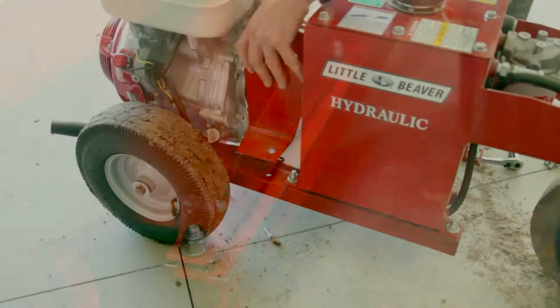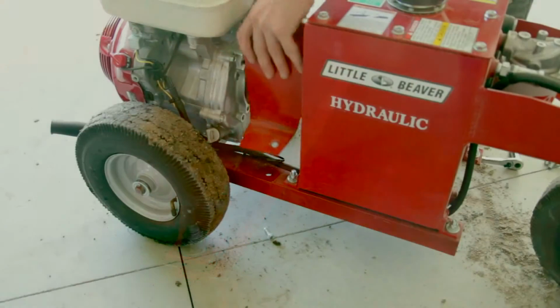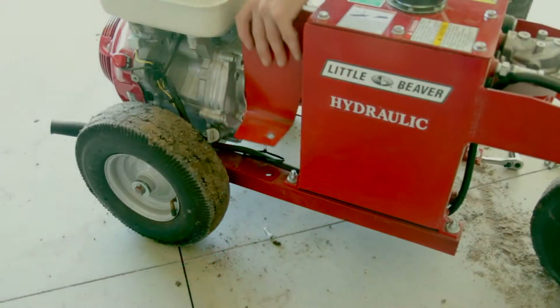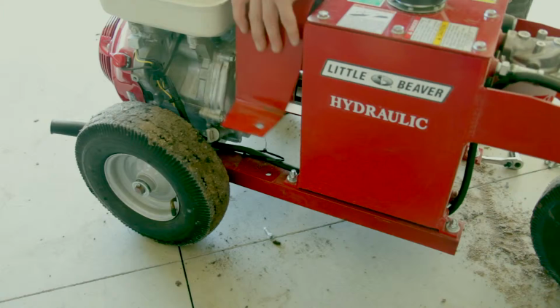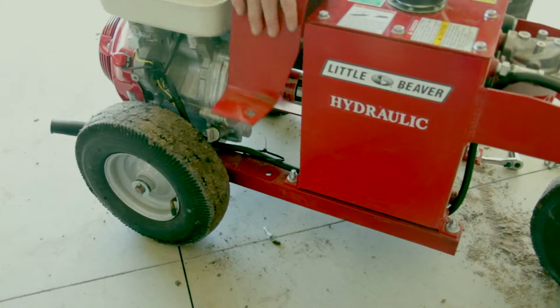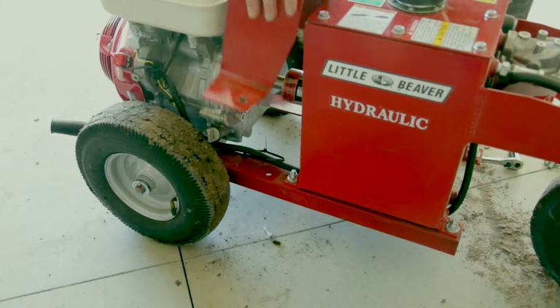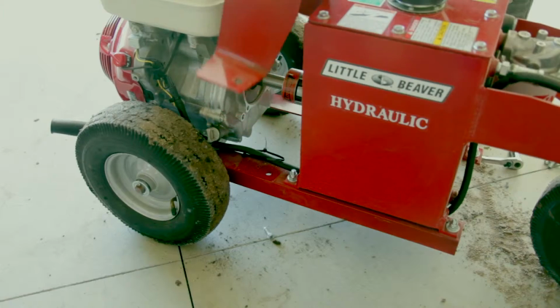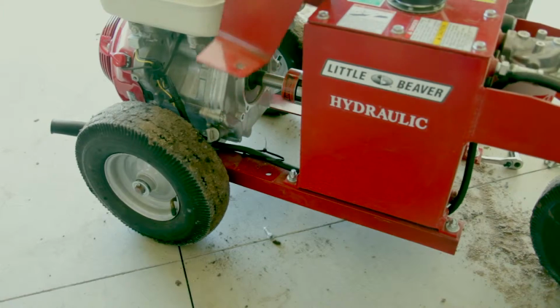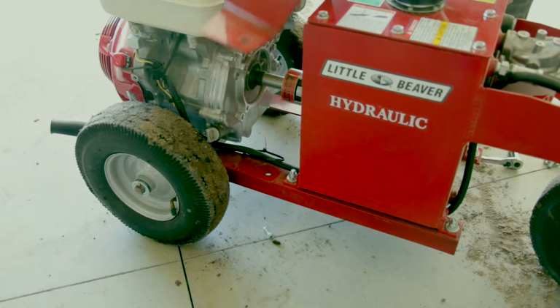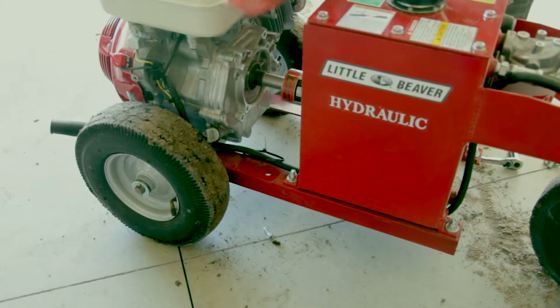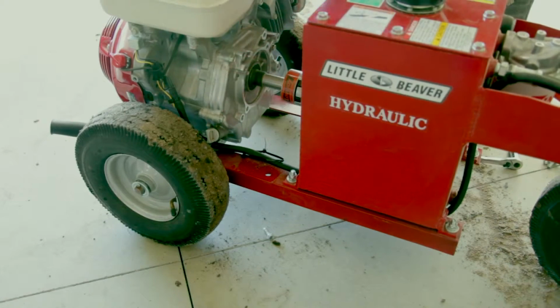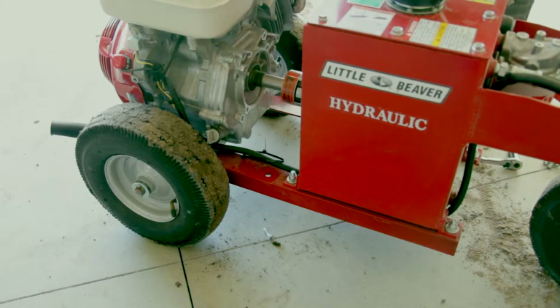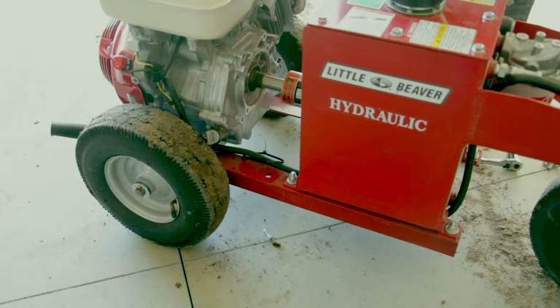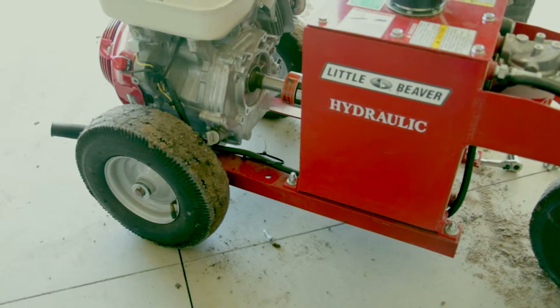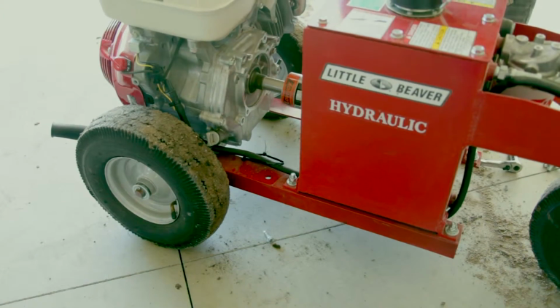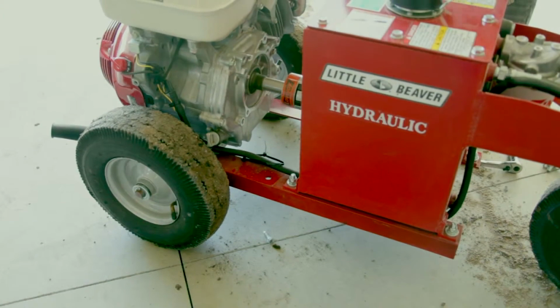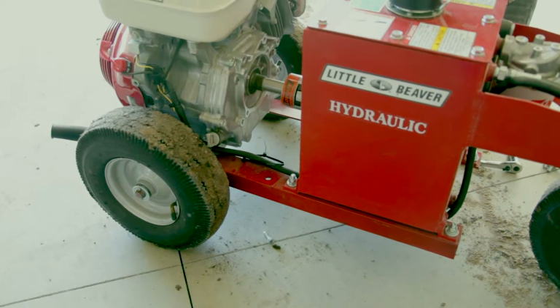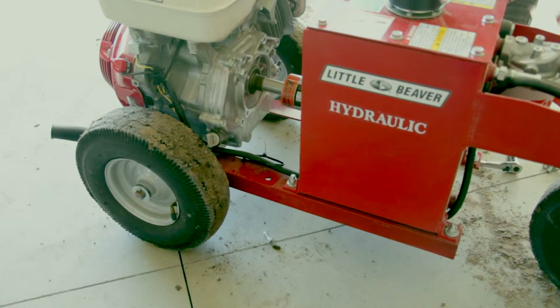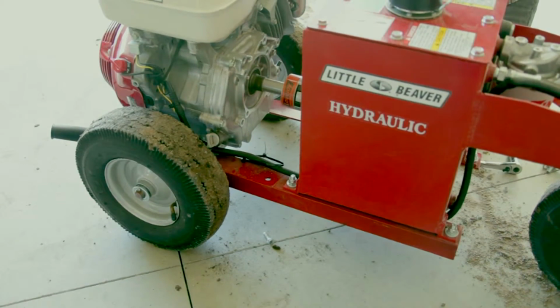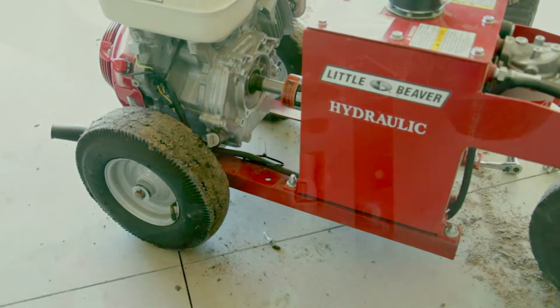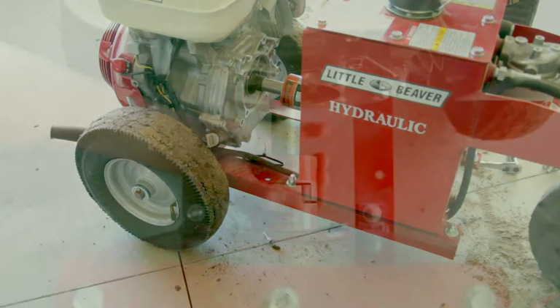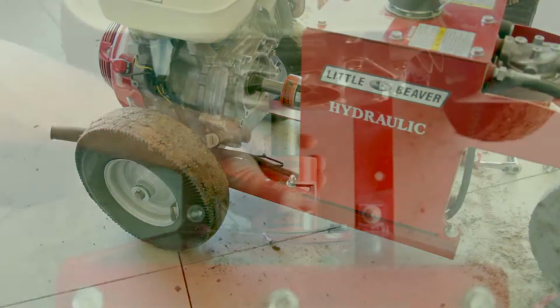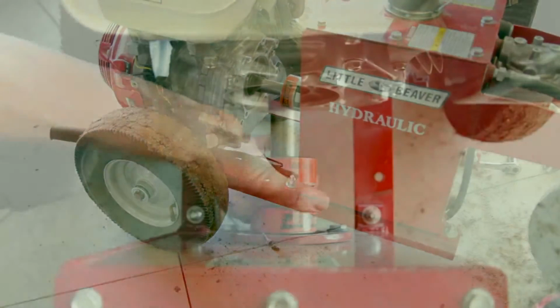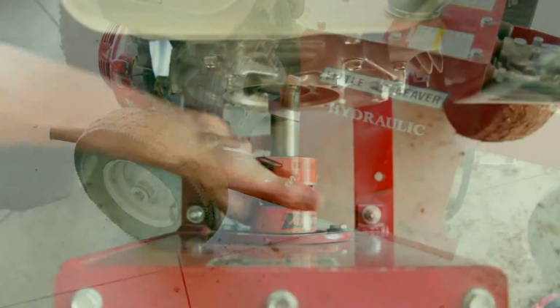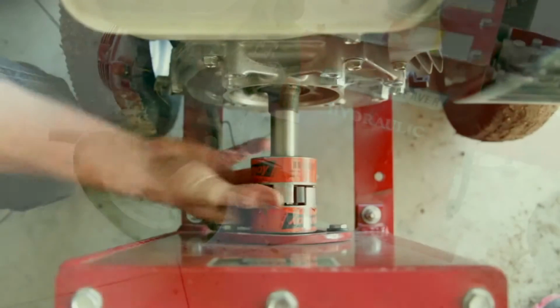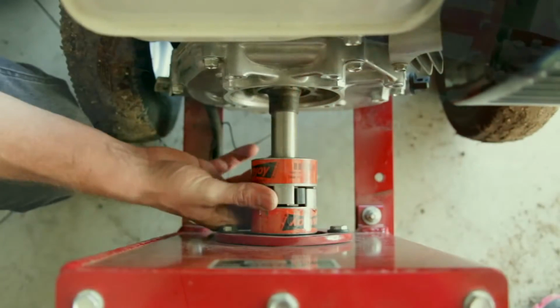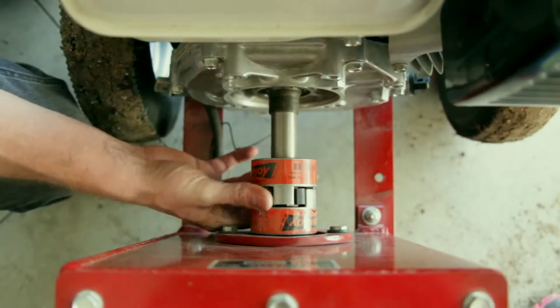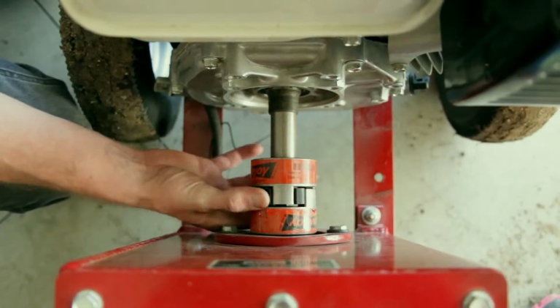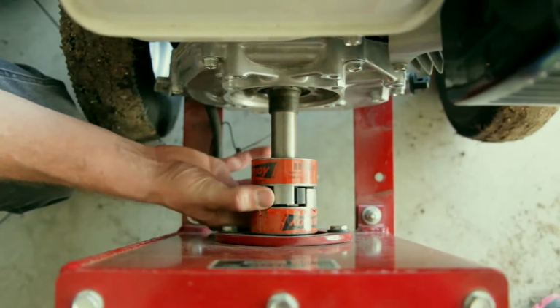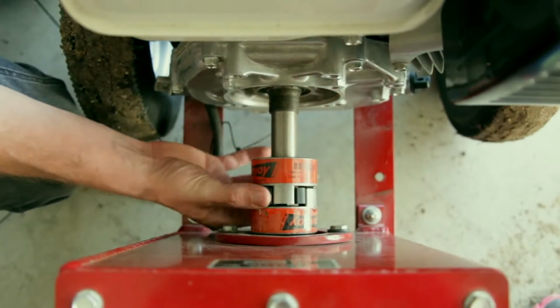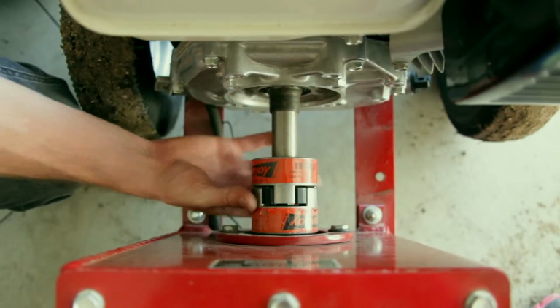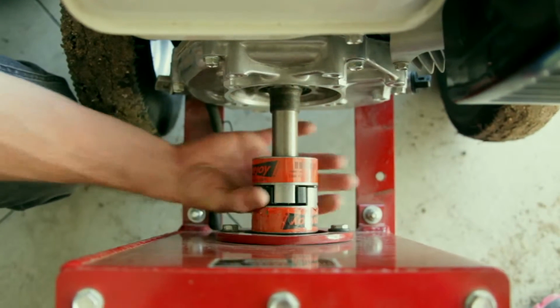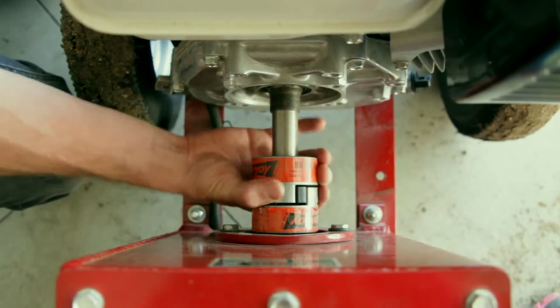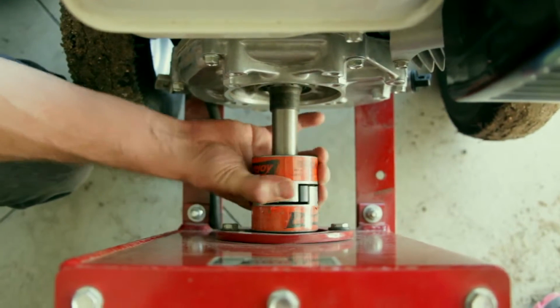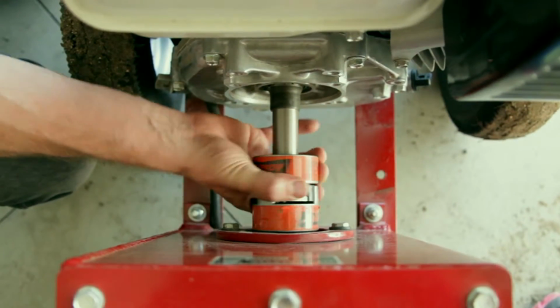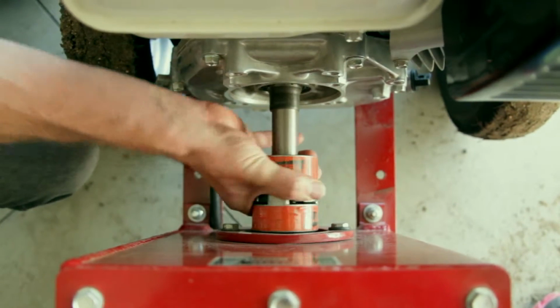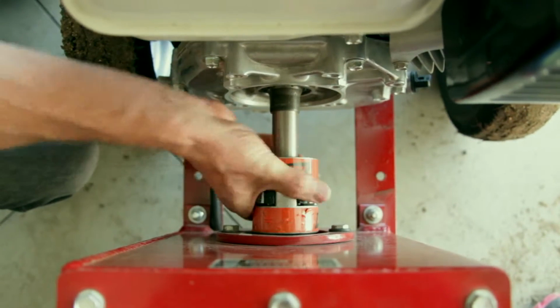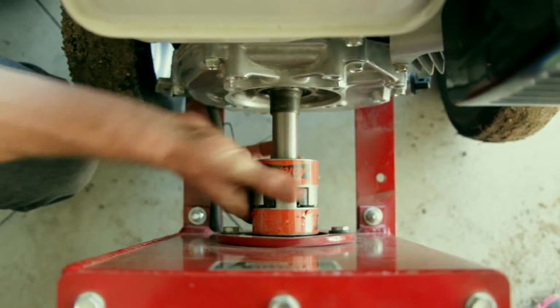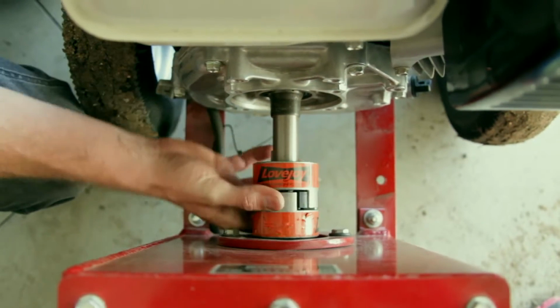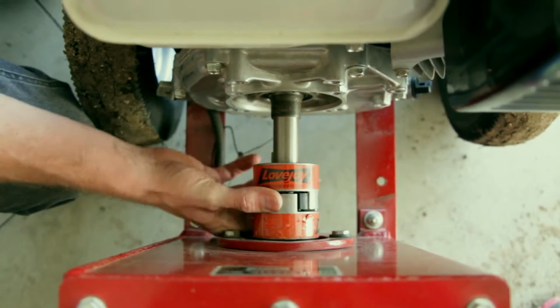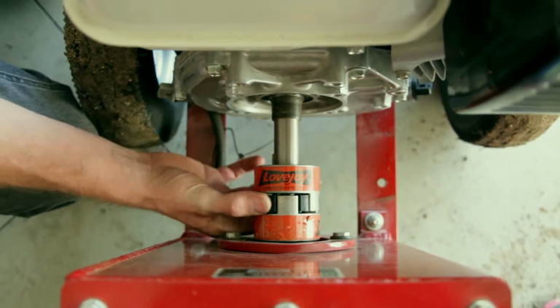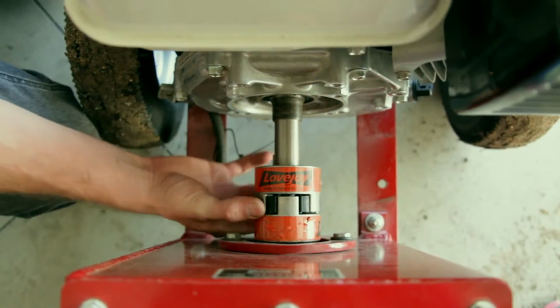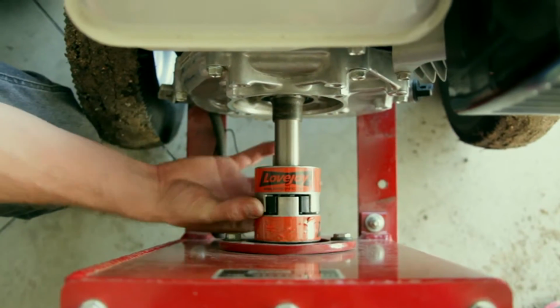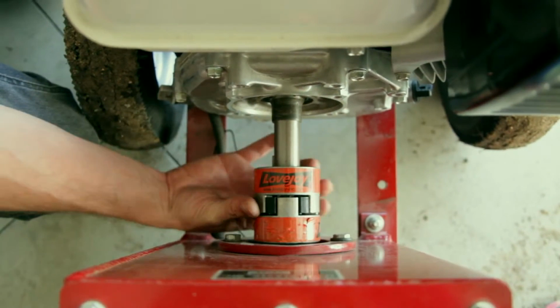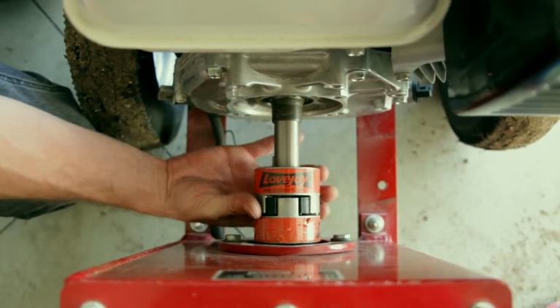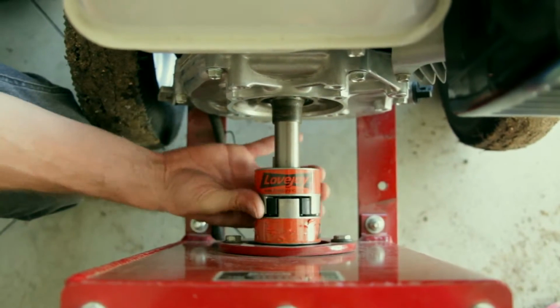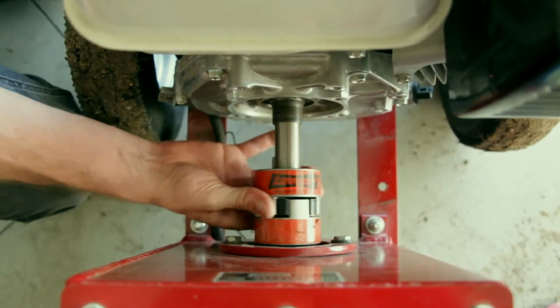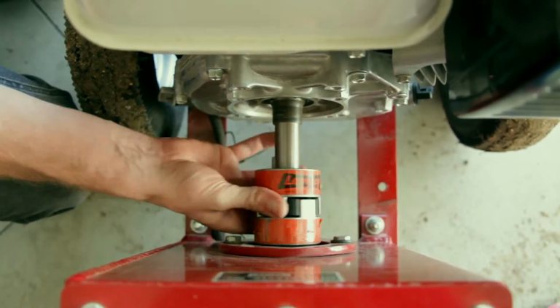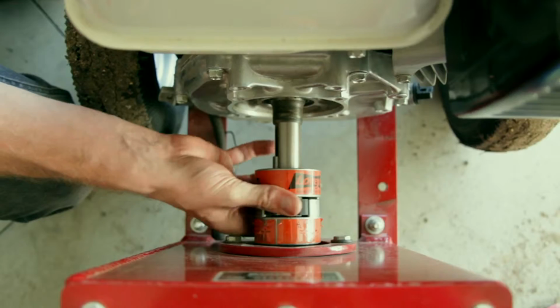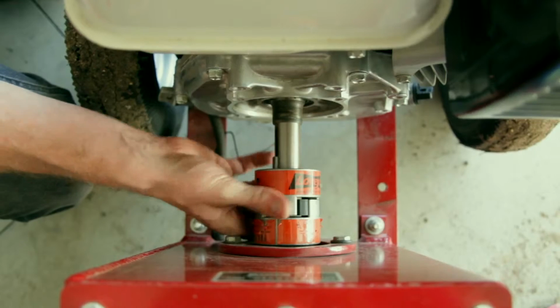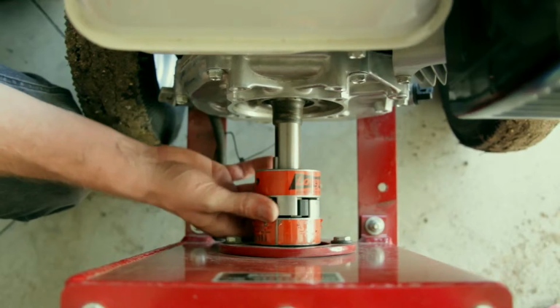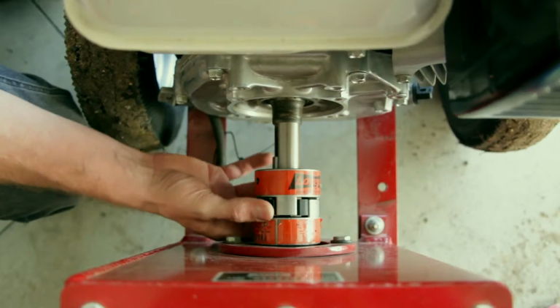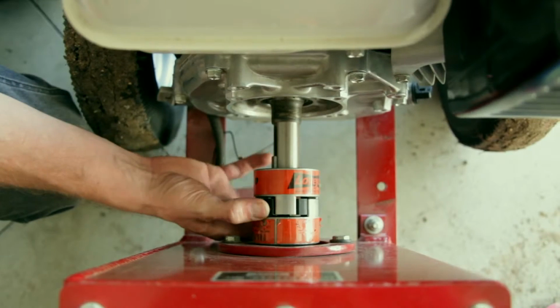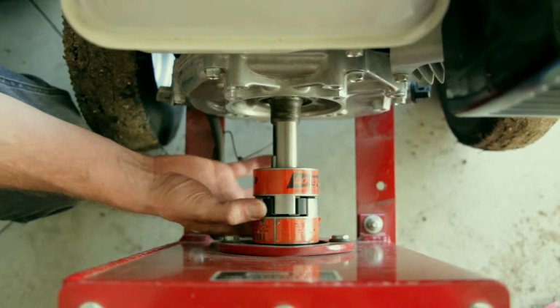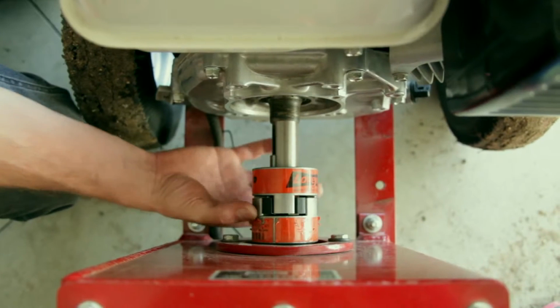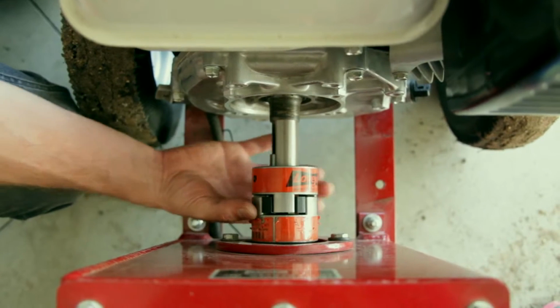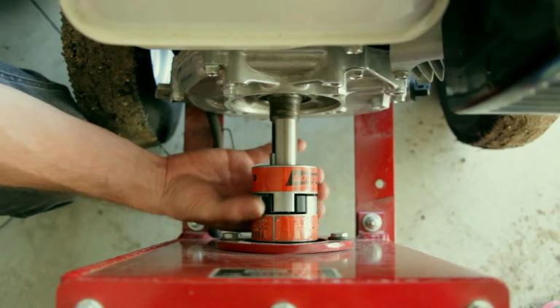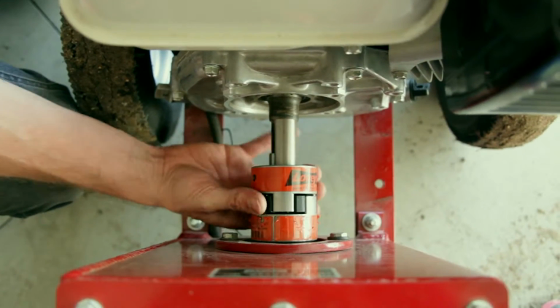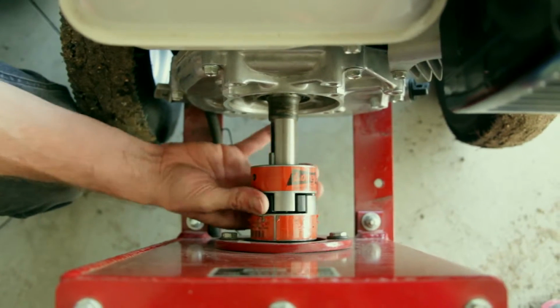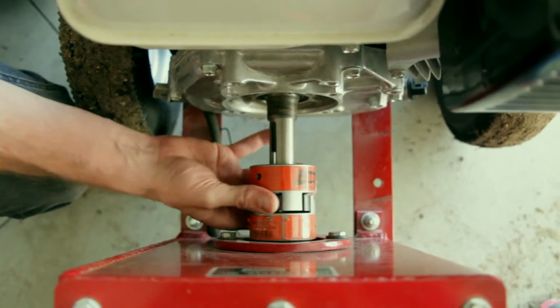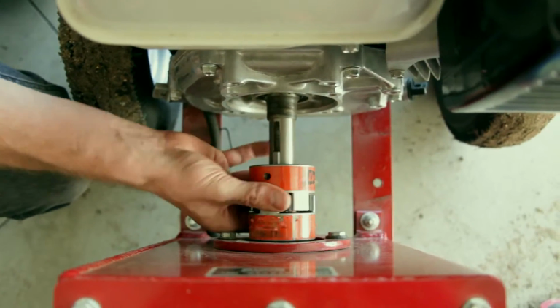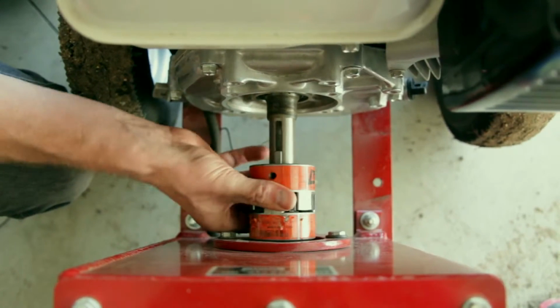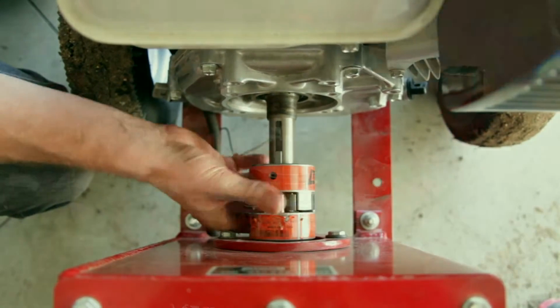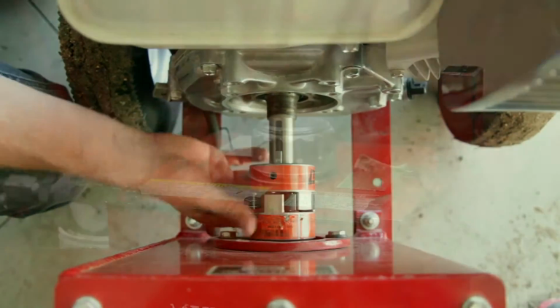You should also remove the shroud between the tank and the engine and check the Lovejoy connector. Make sure the rubber spider is not worn or missing pieces.